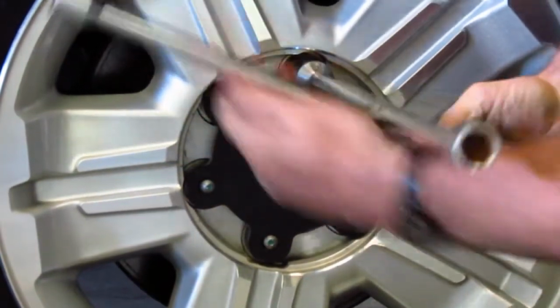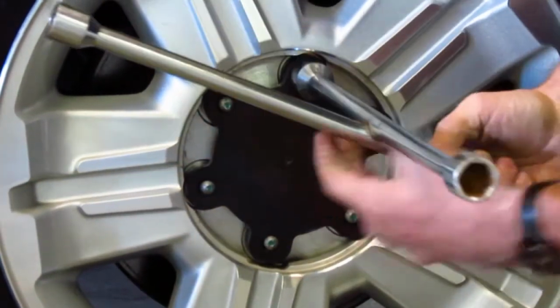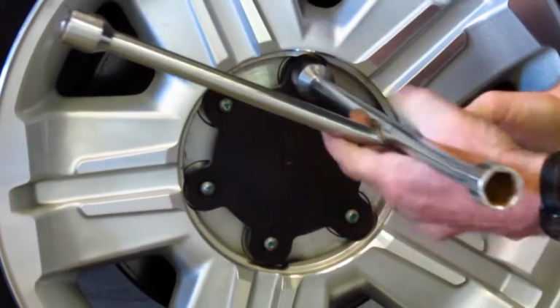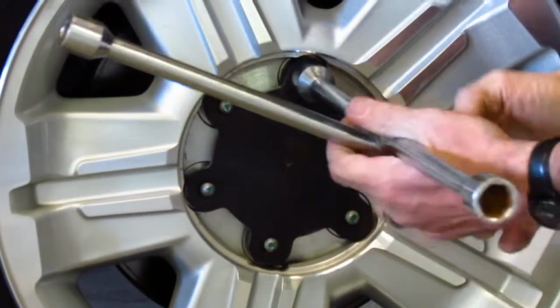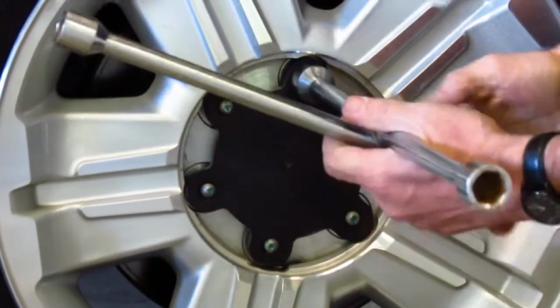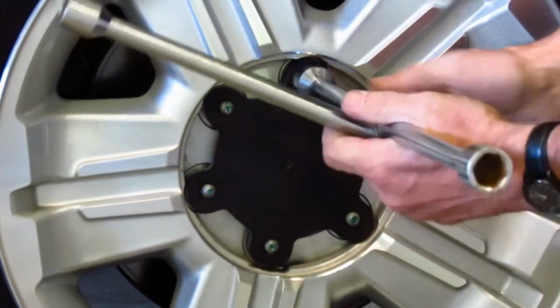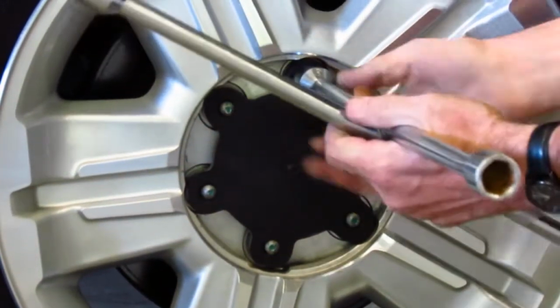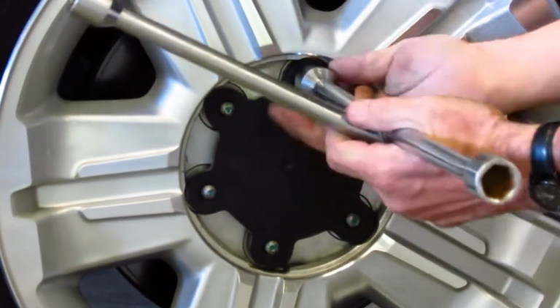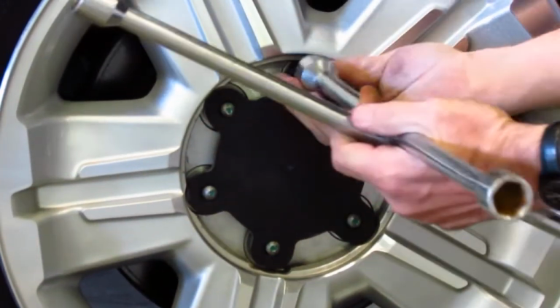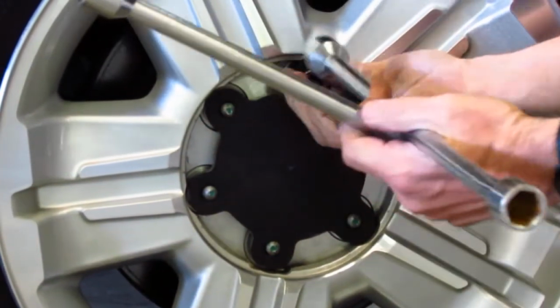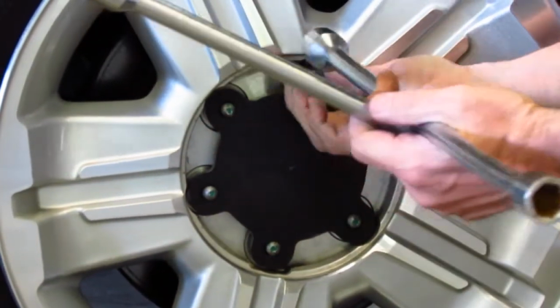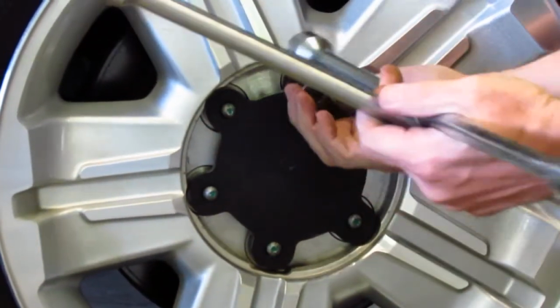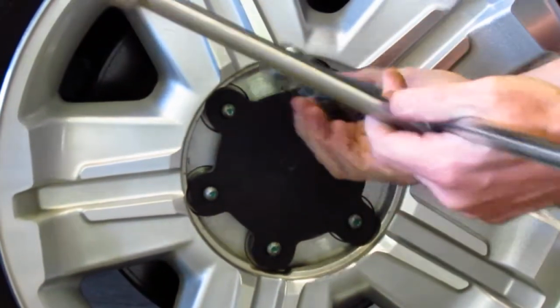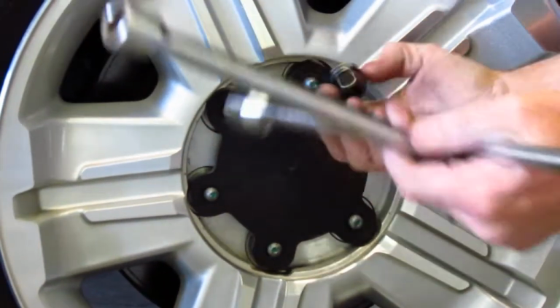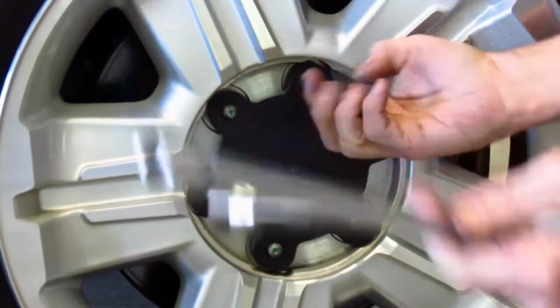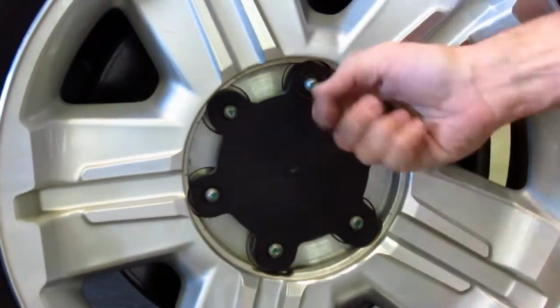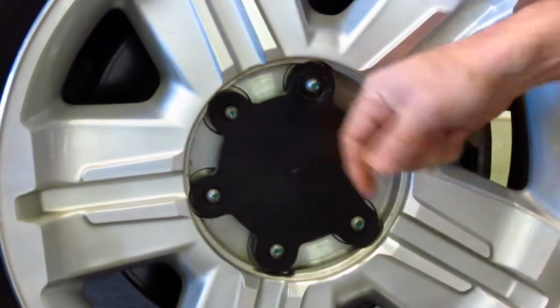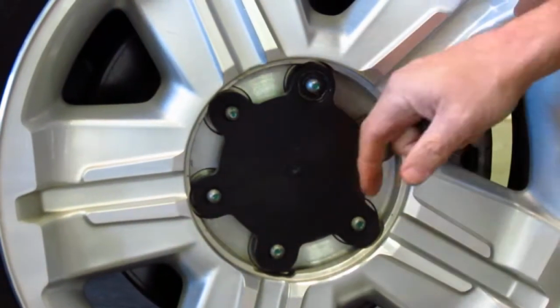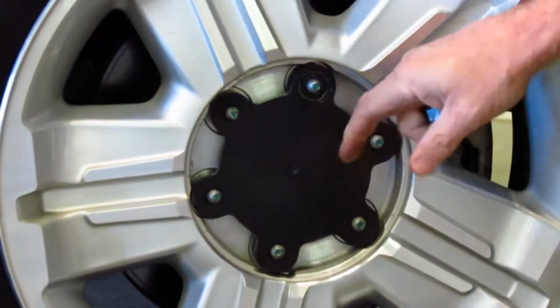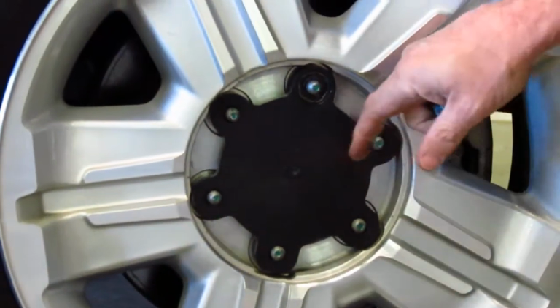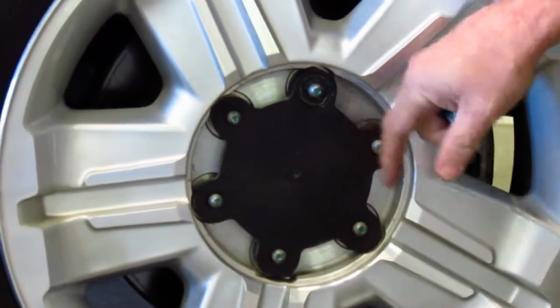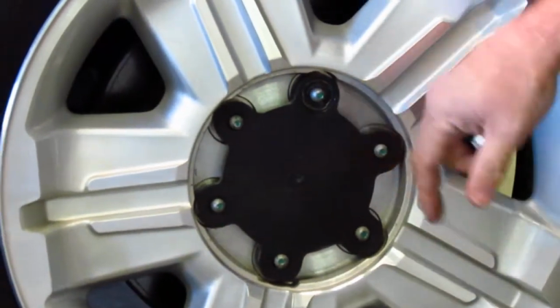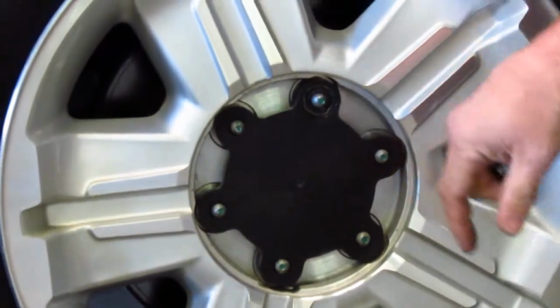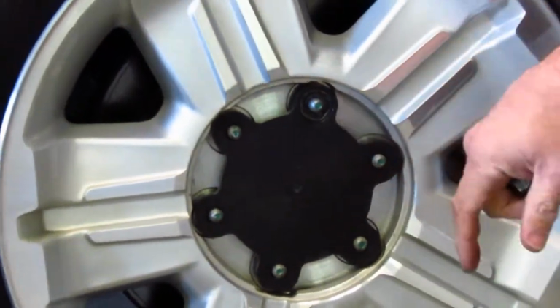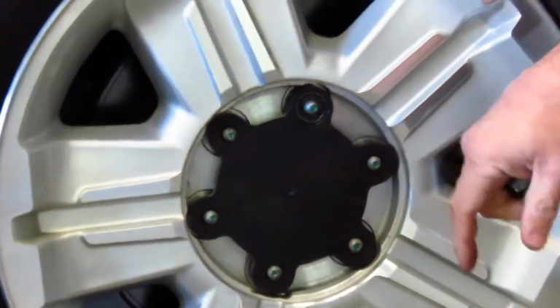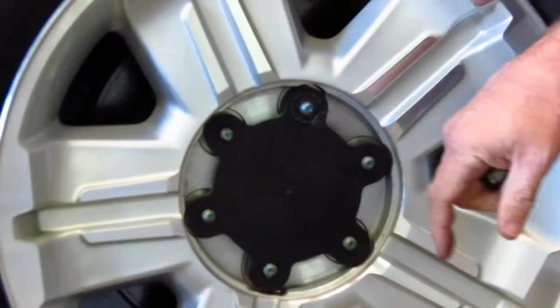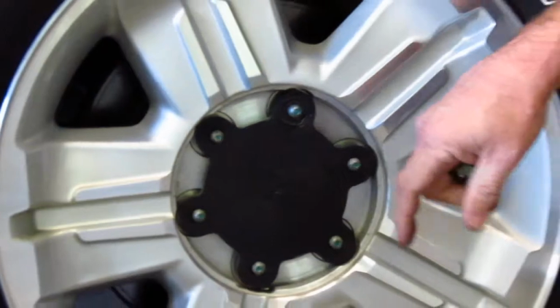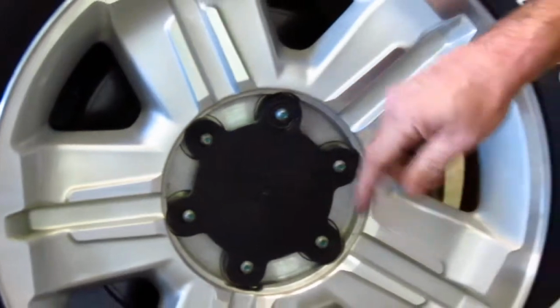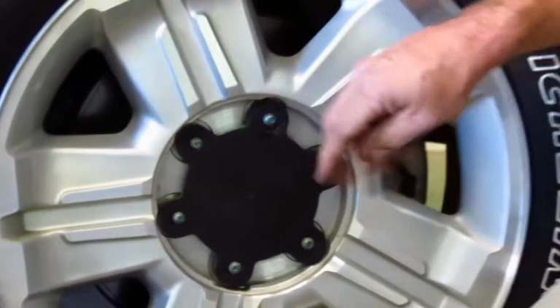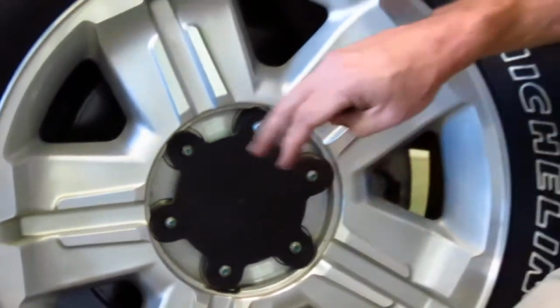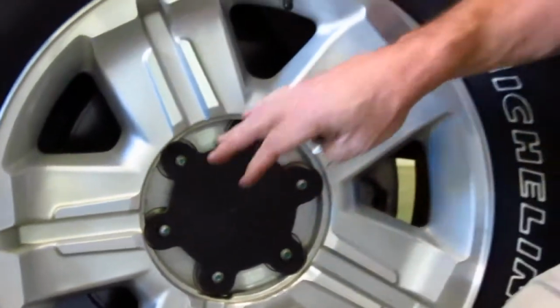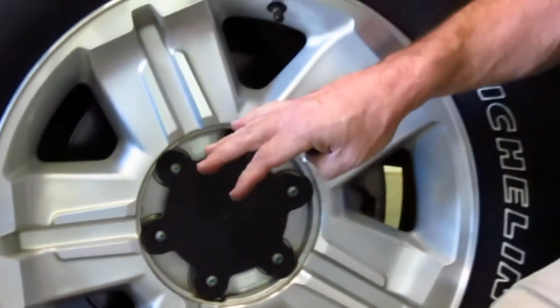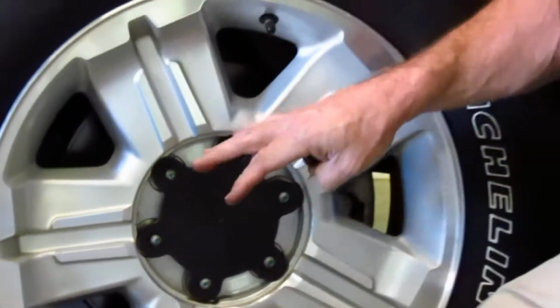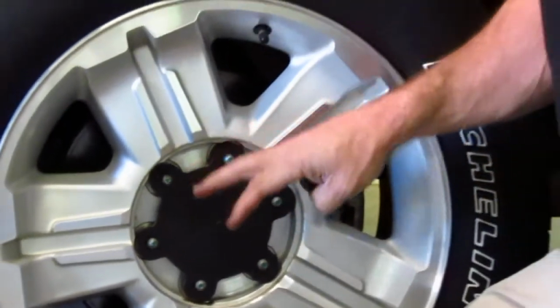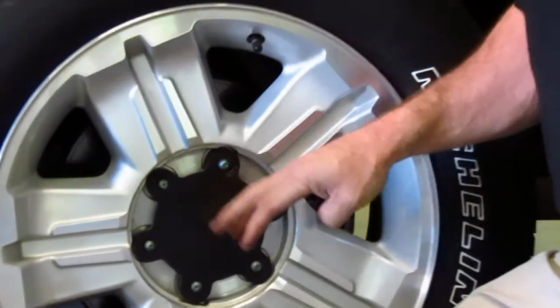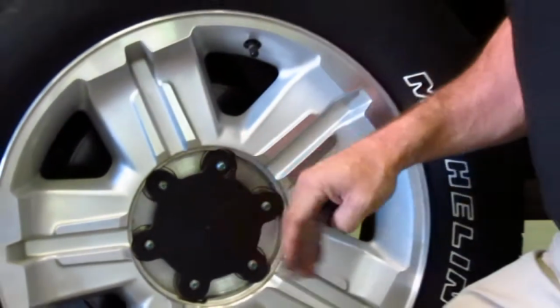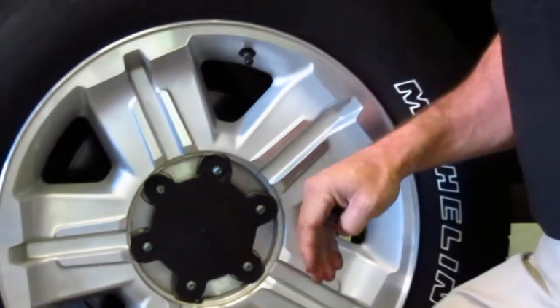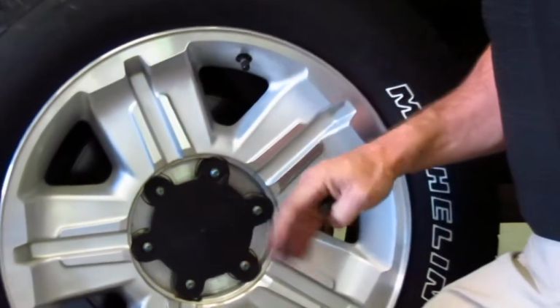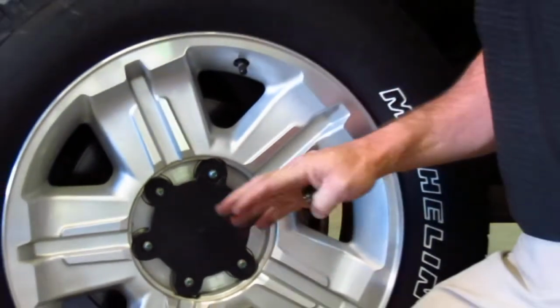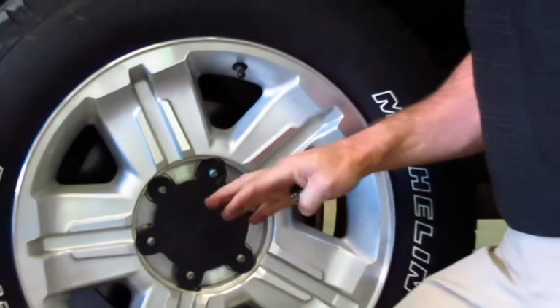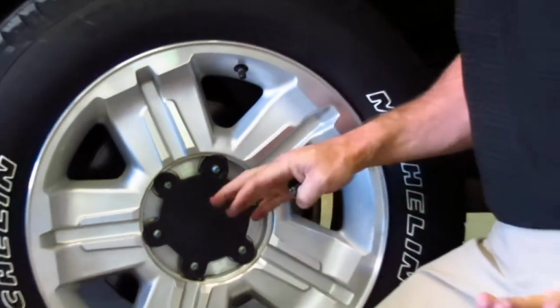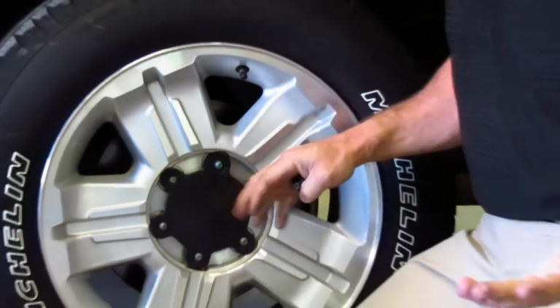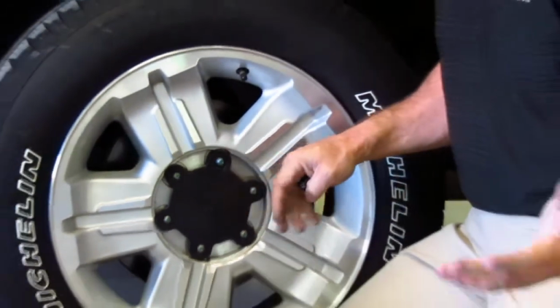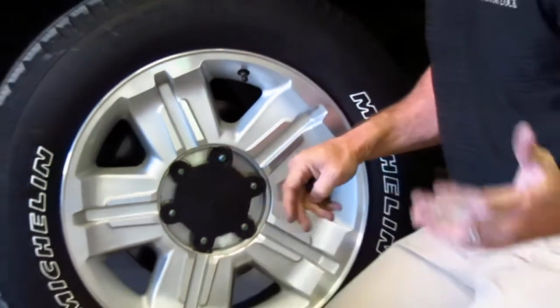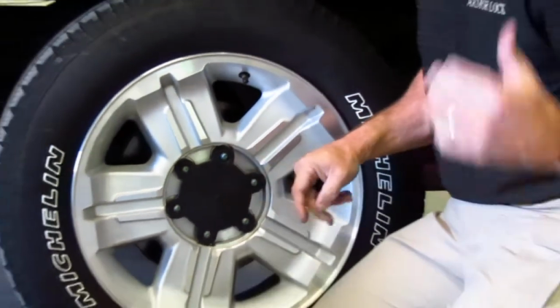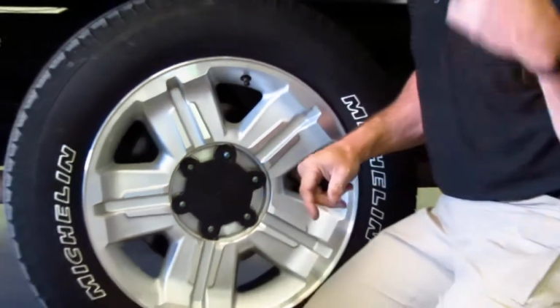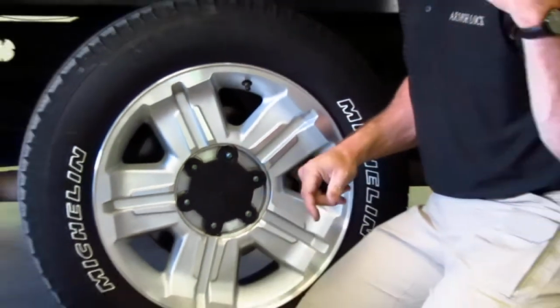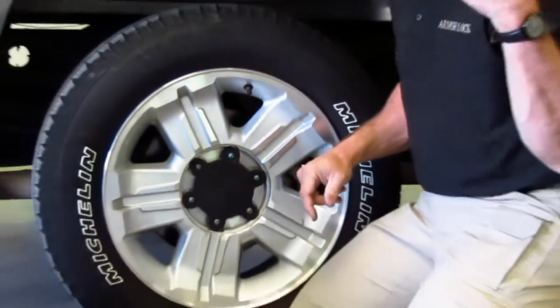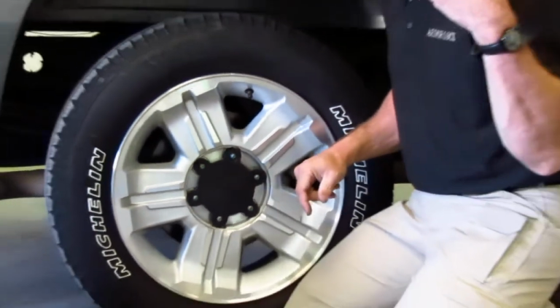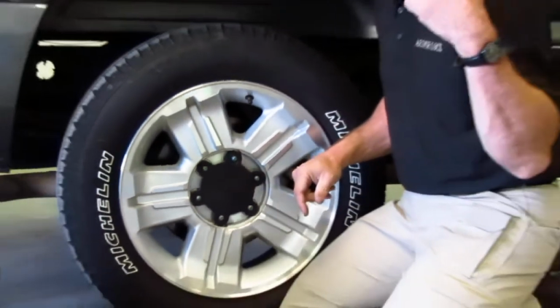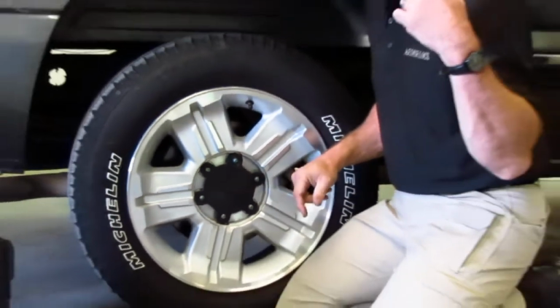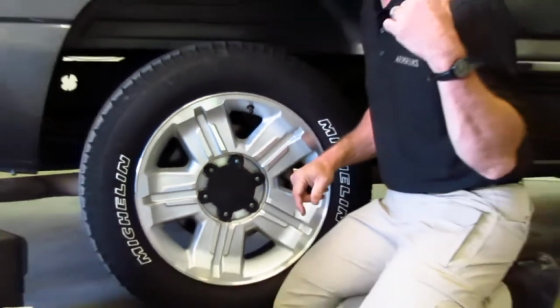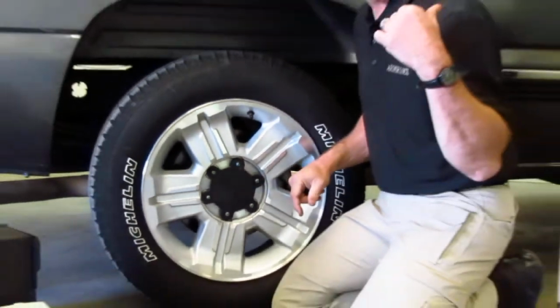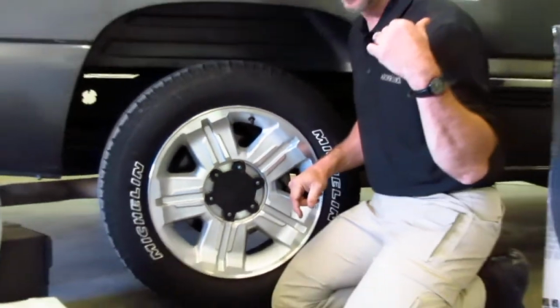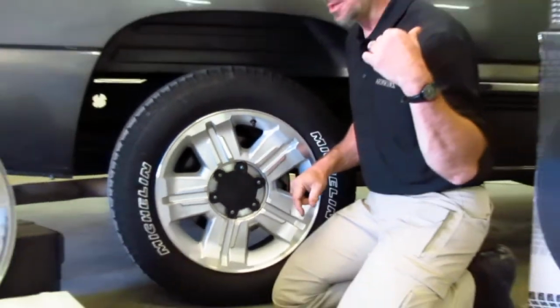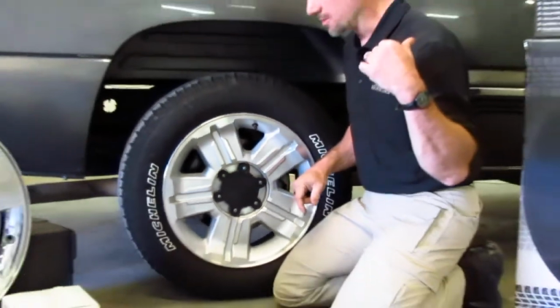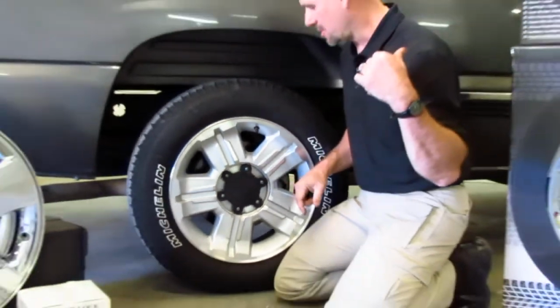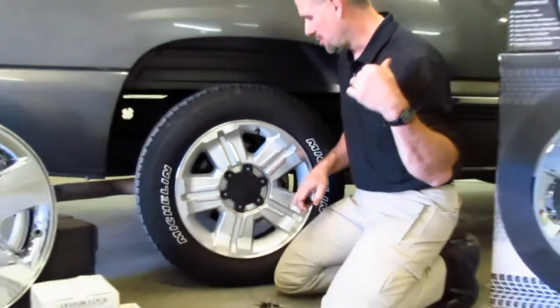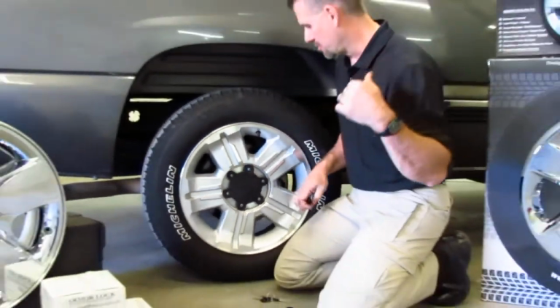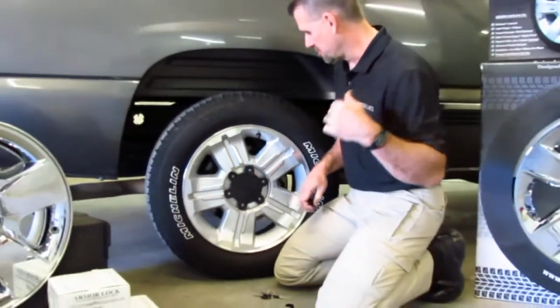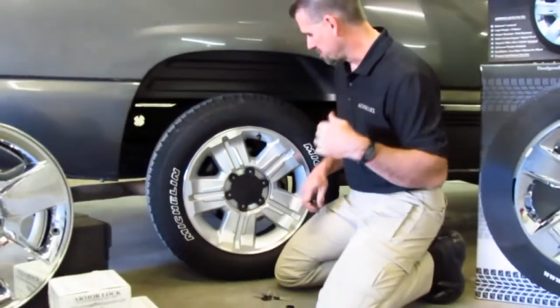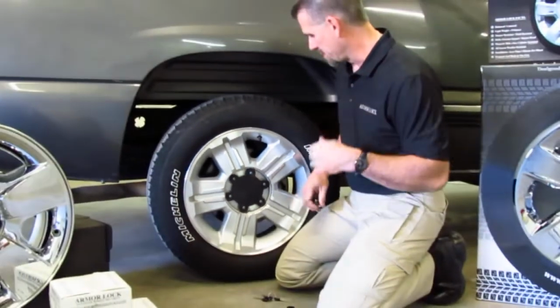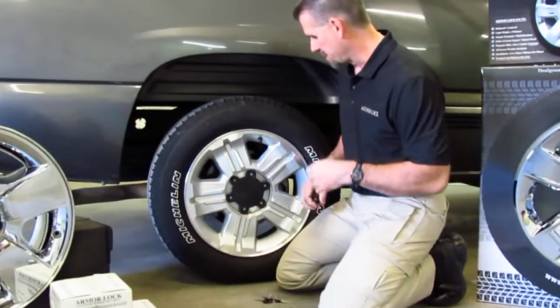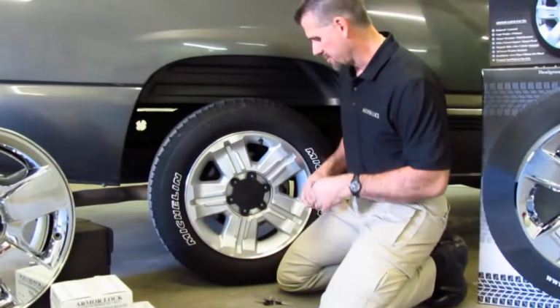Torque it down. I recommend you guys torque this thing down to factory specs, which are going to be located in your owner's manual.